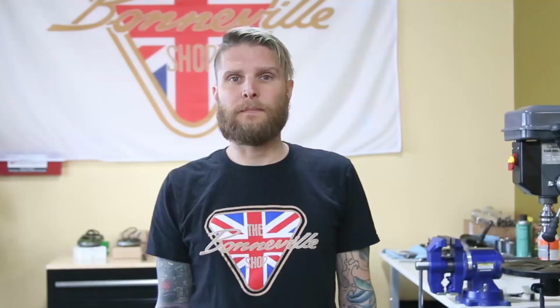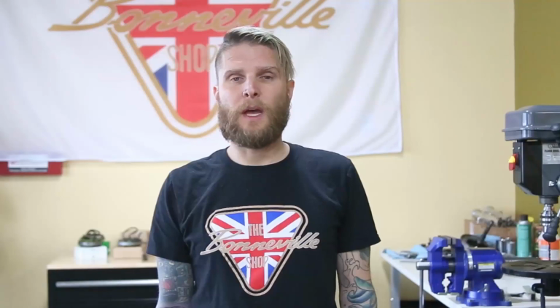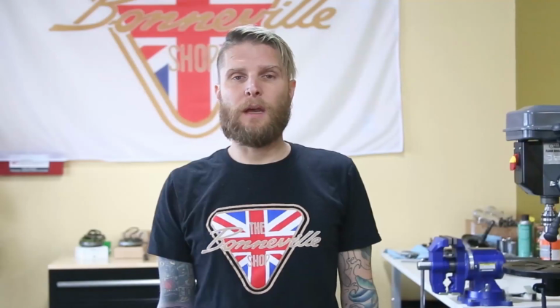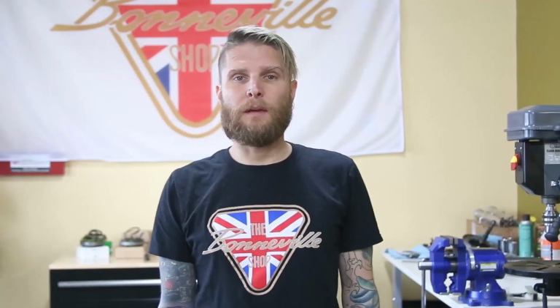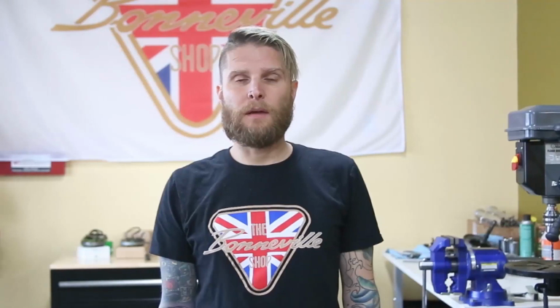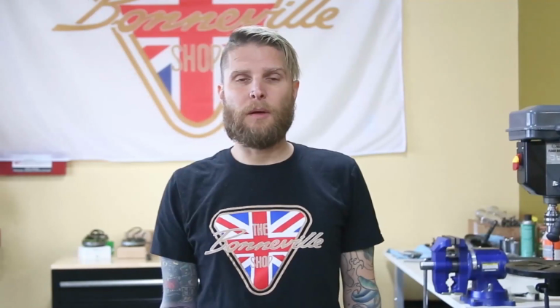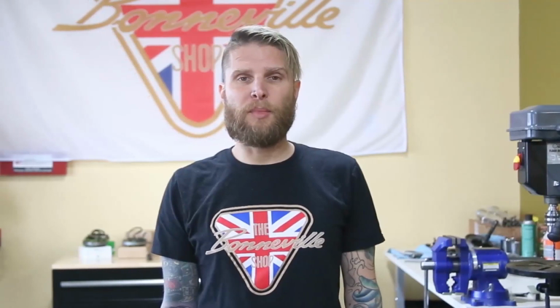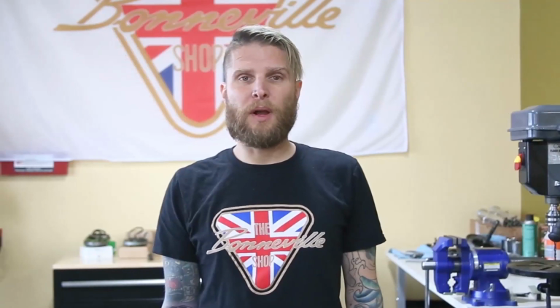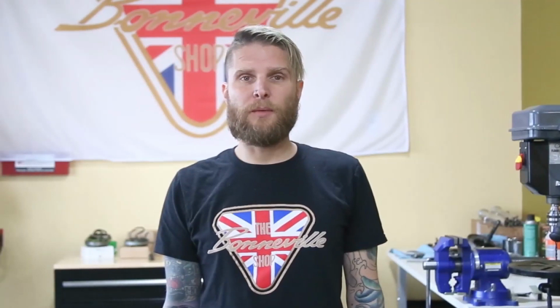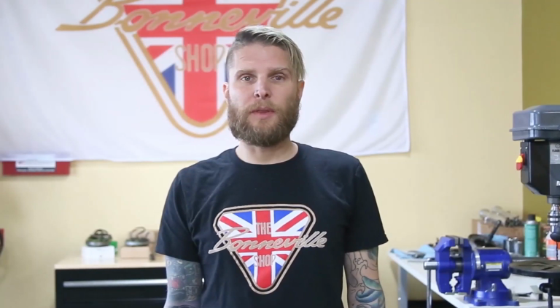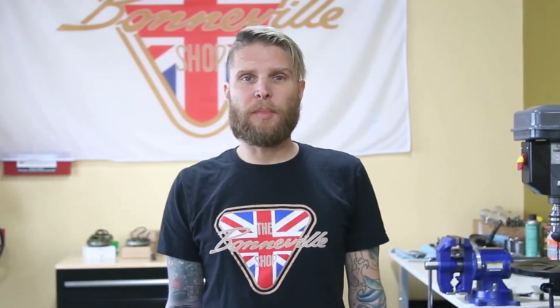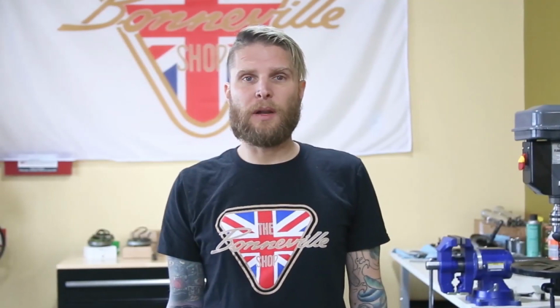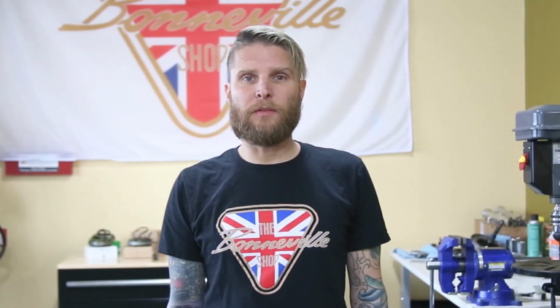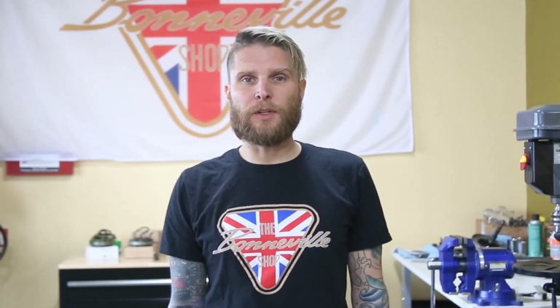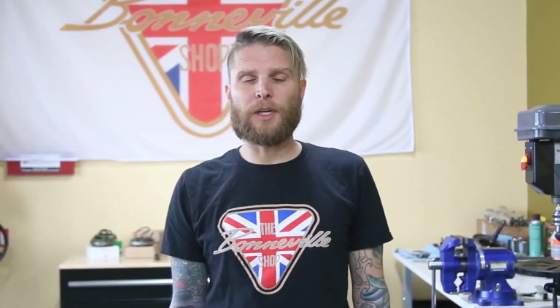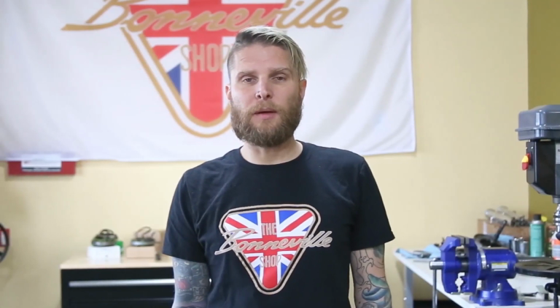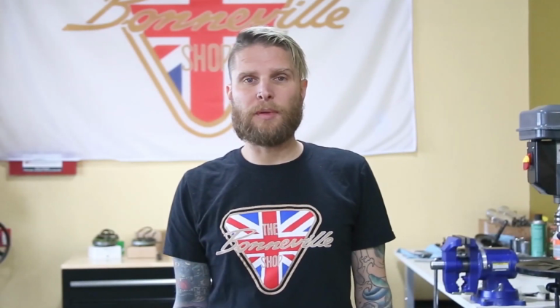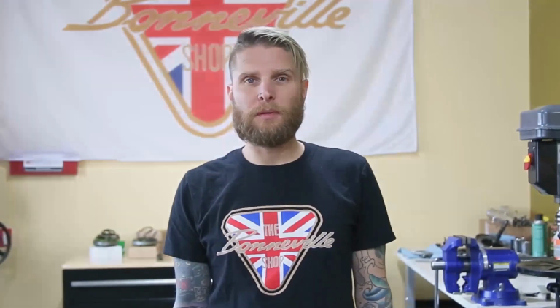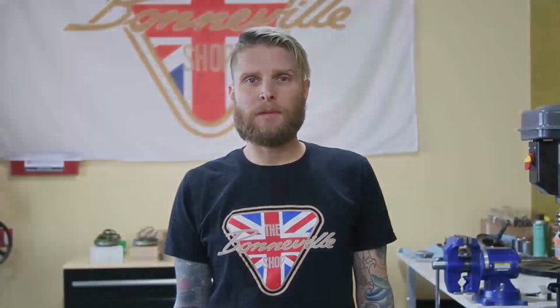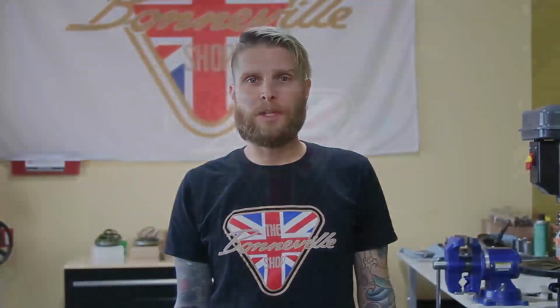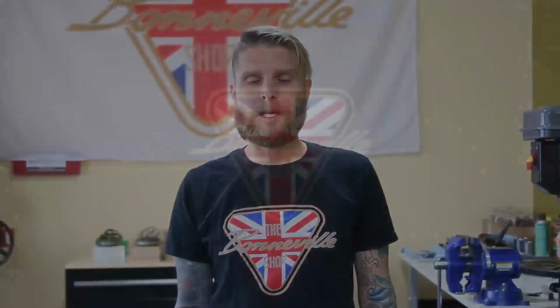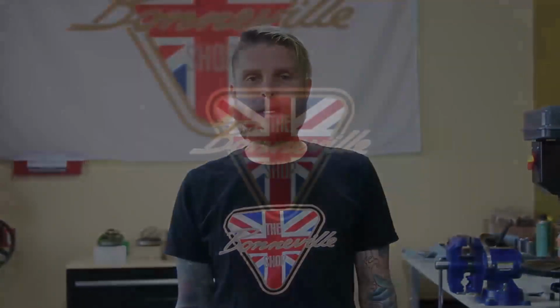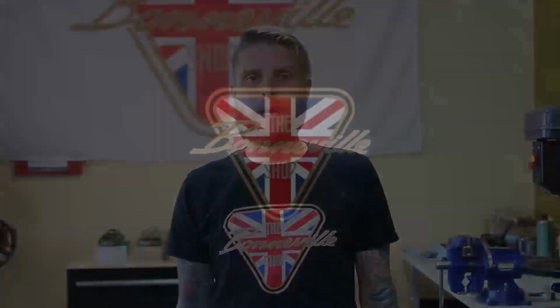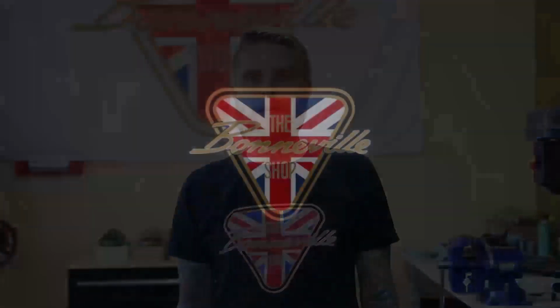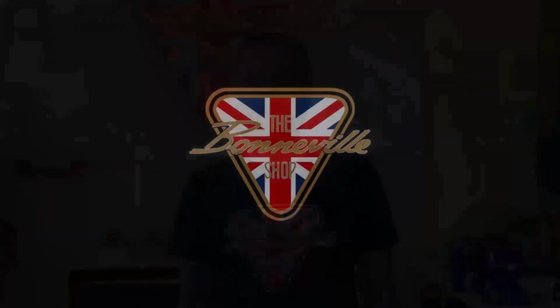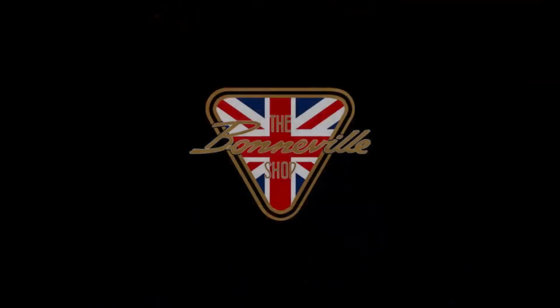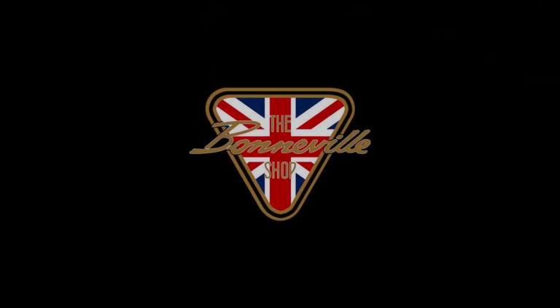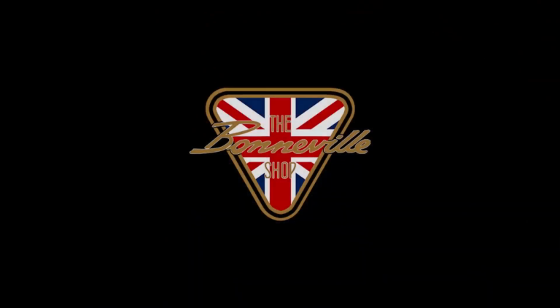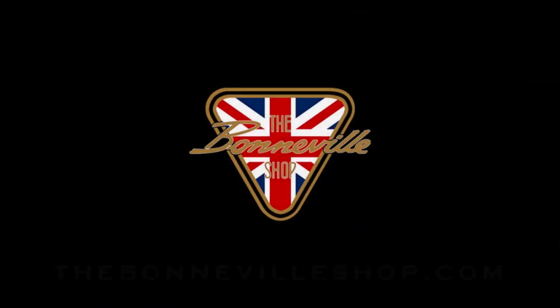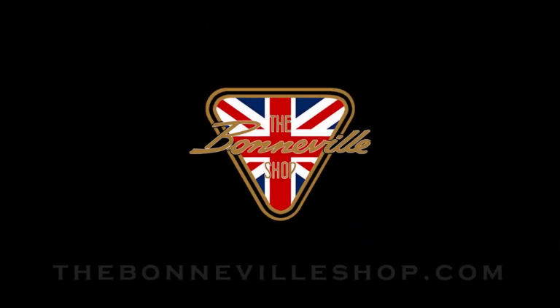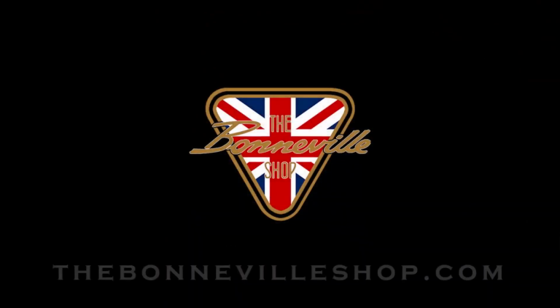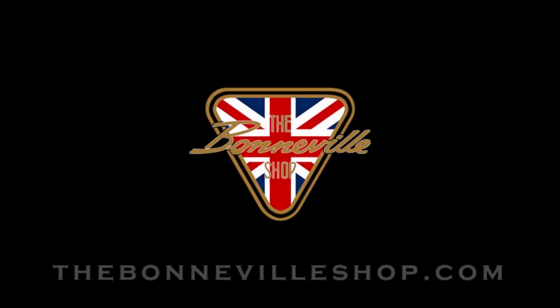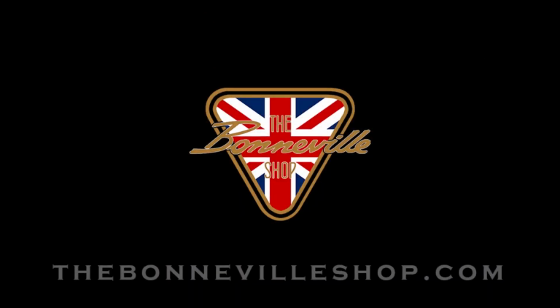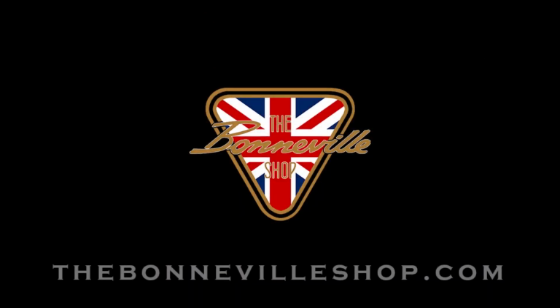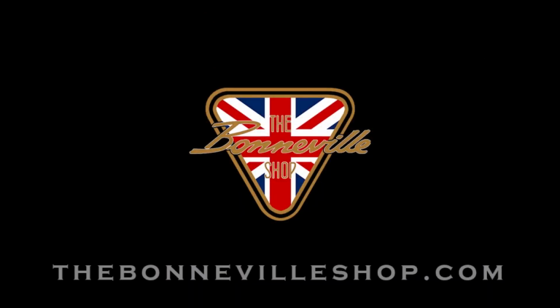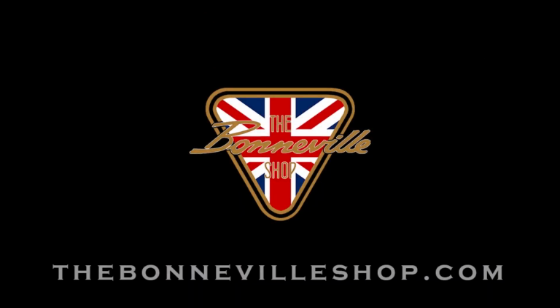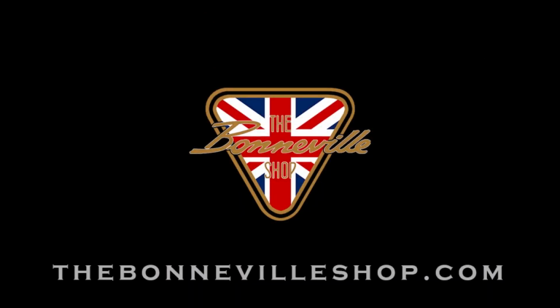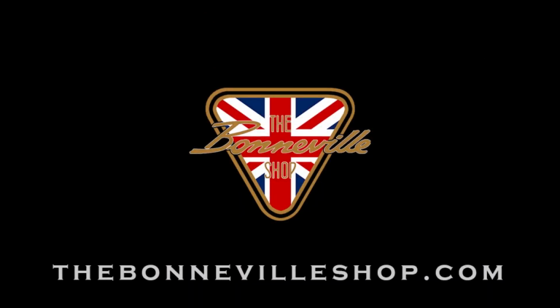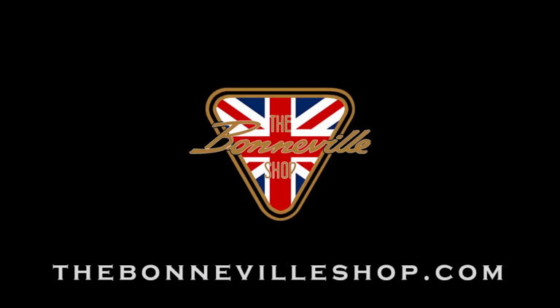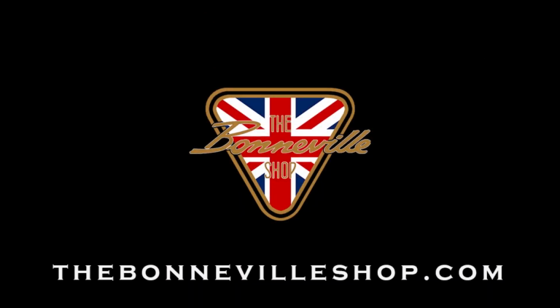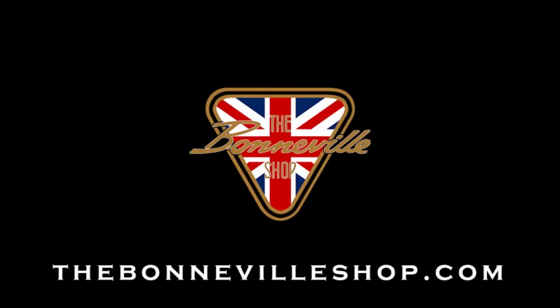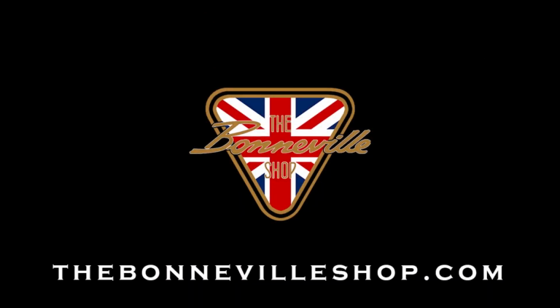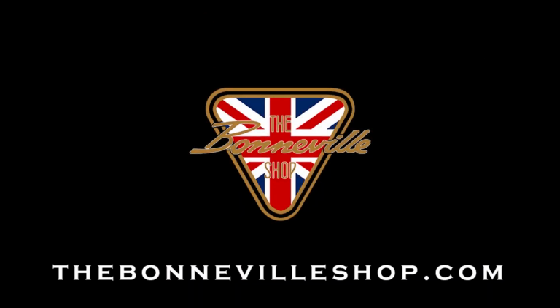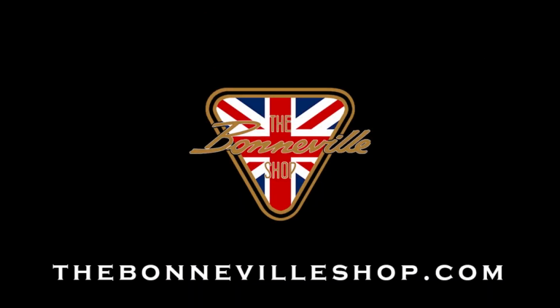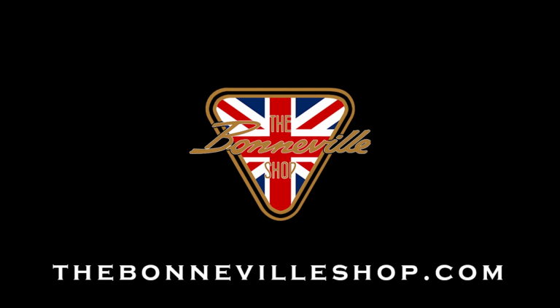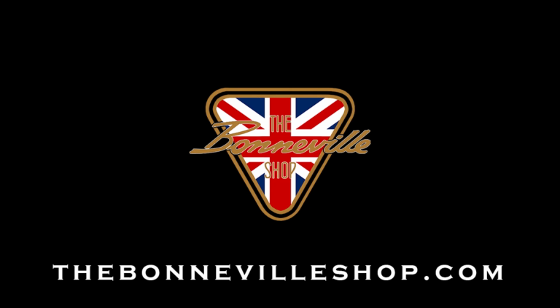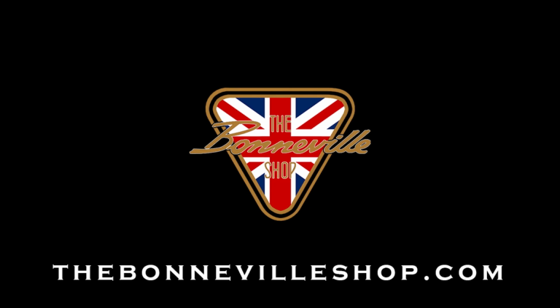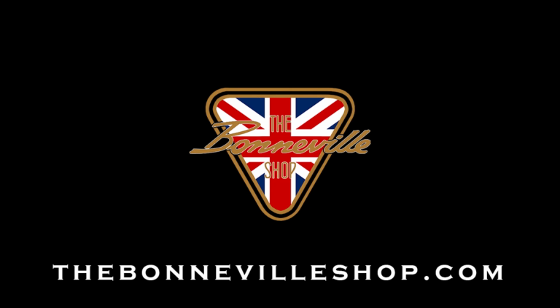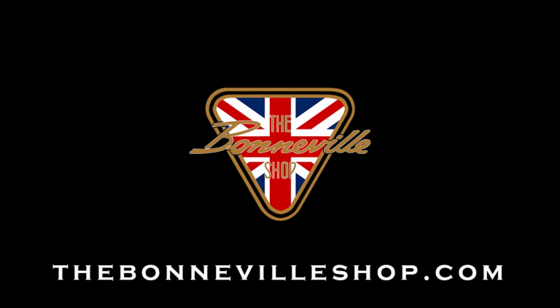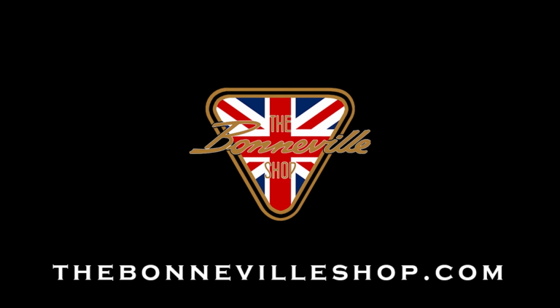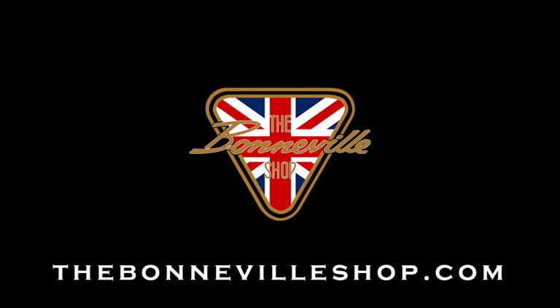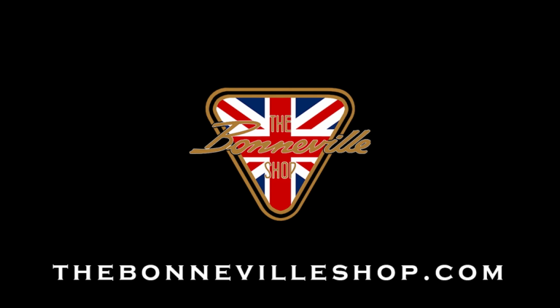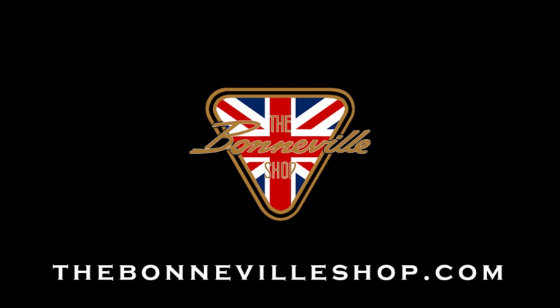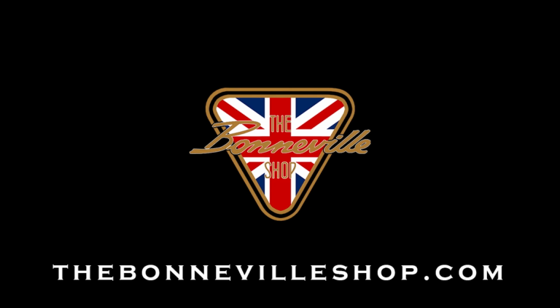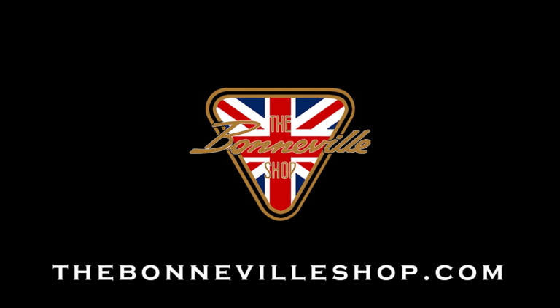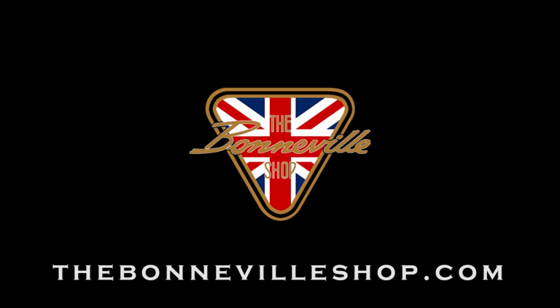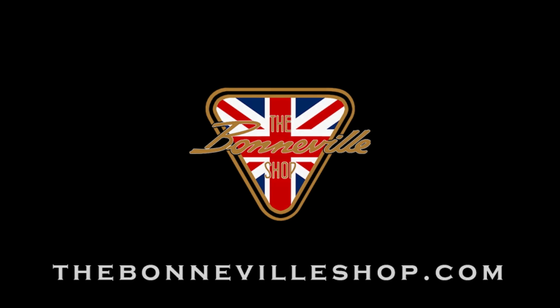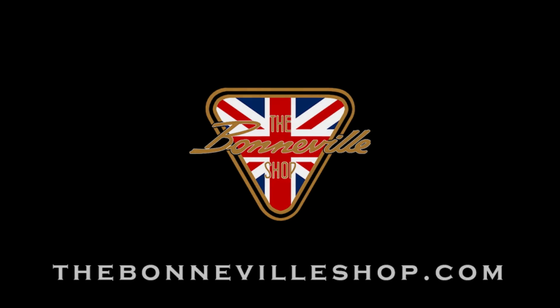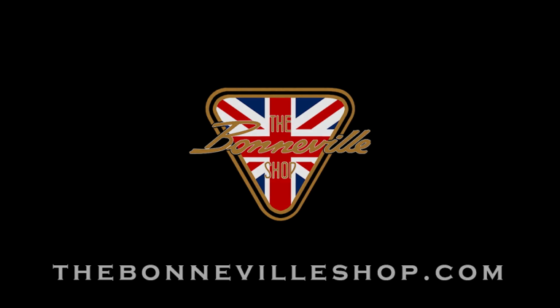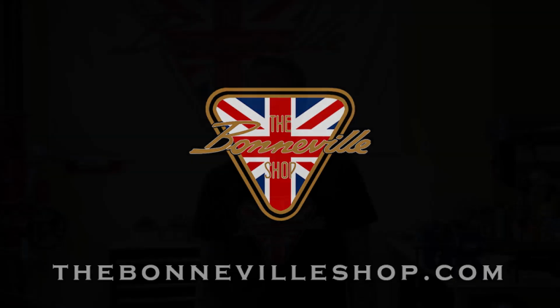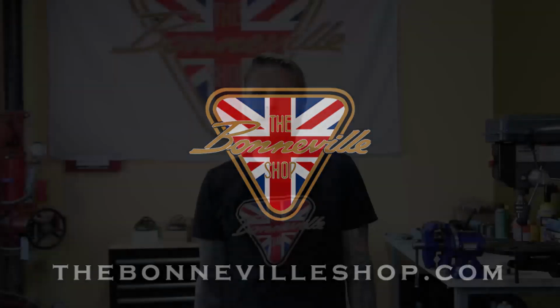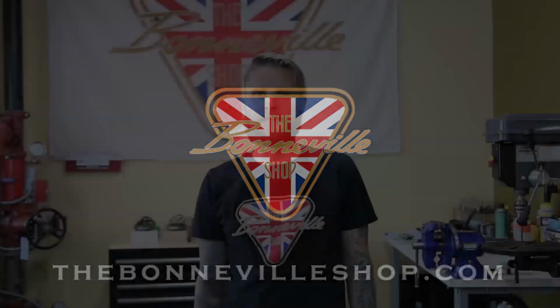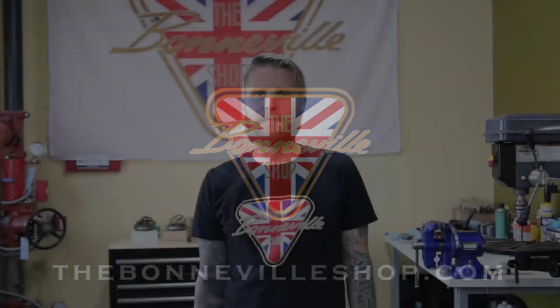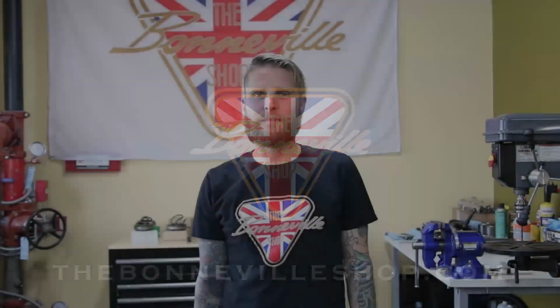Hi, I'm Brian with The Bonneville Shop. Check us out at www.thebonnevilleshop.com for all your vintage BritBike needs.